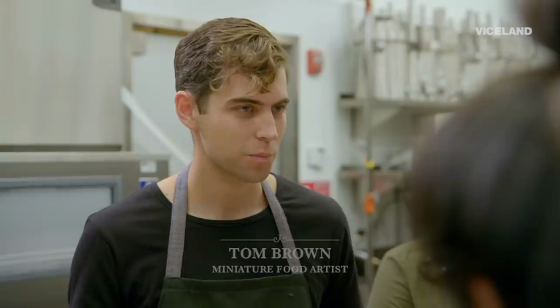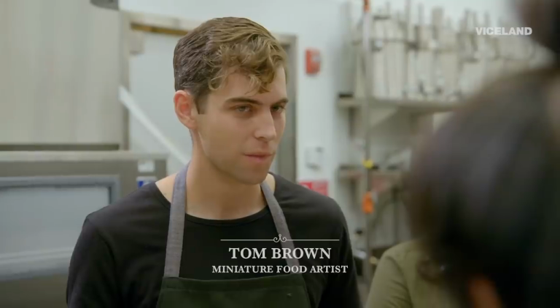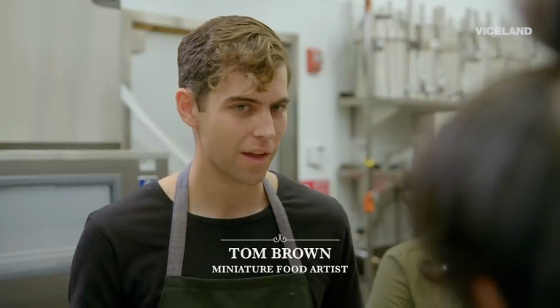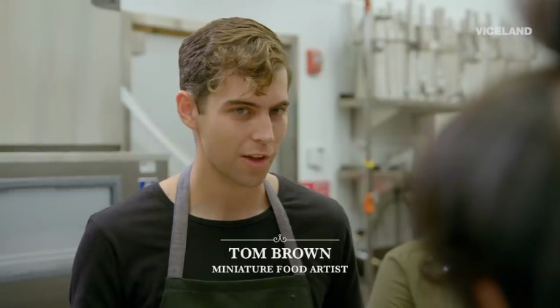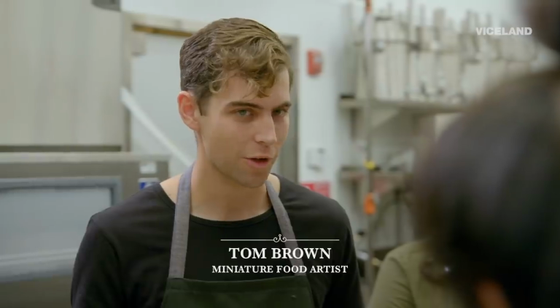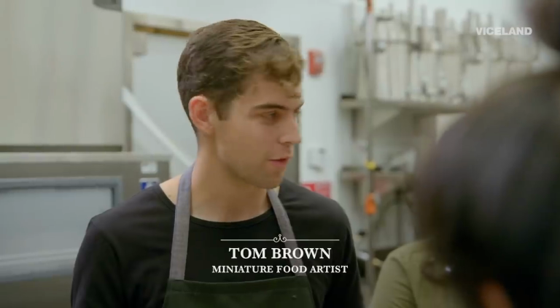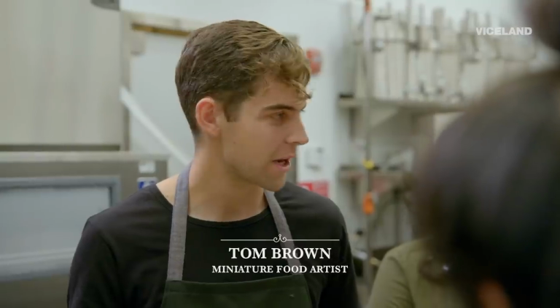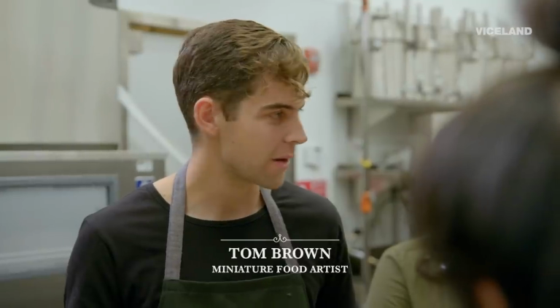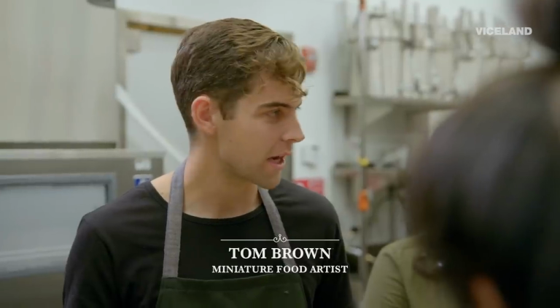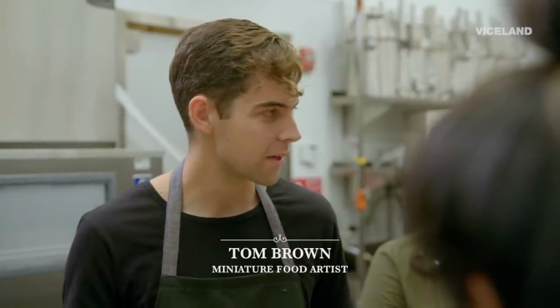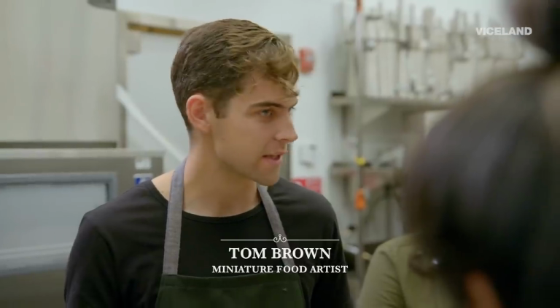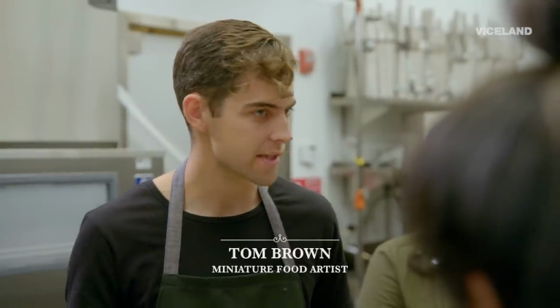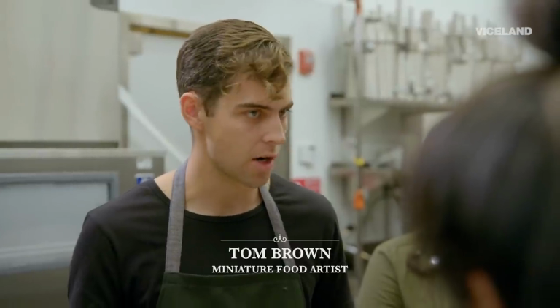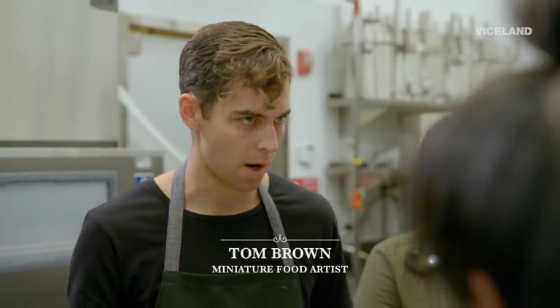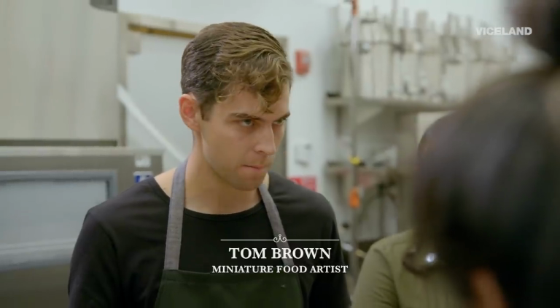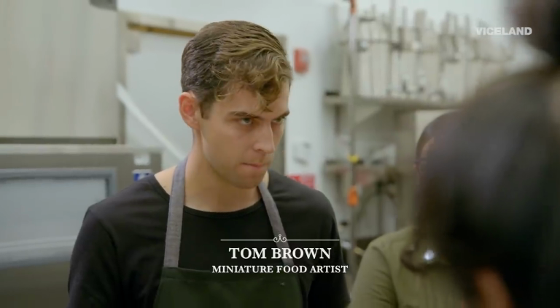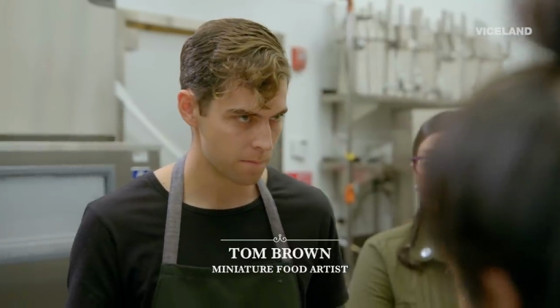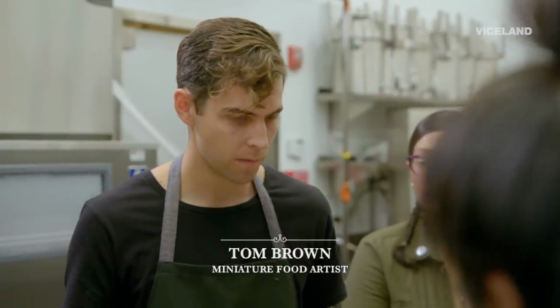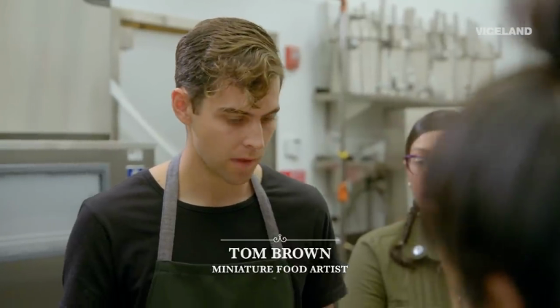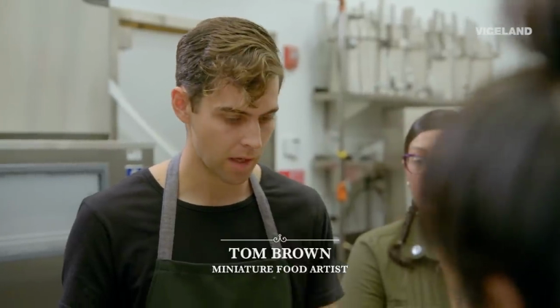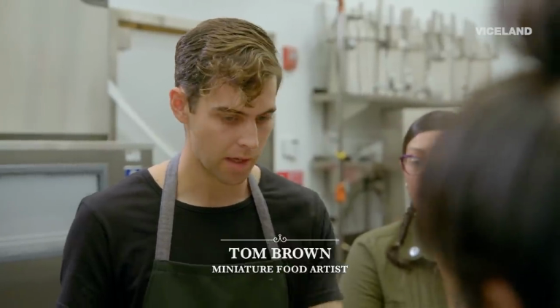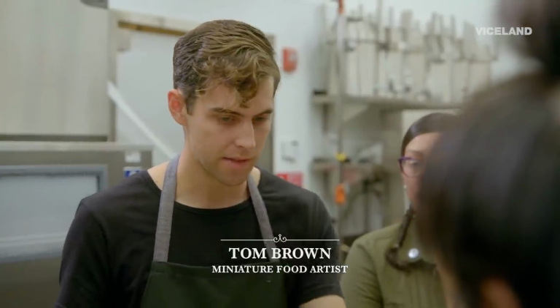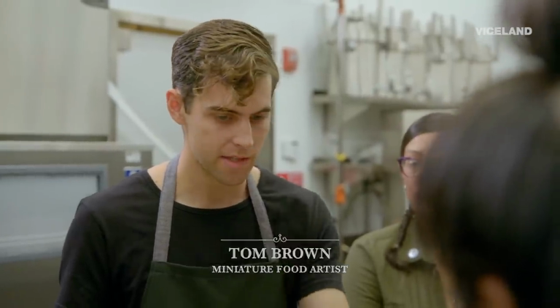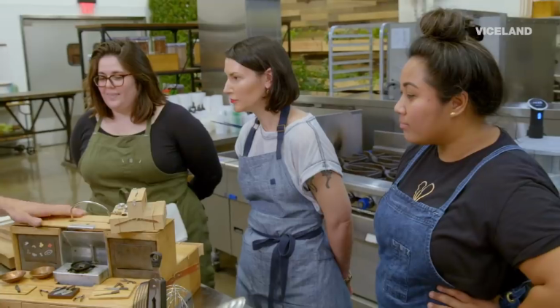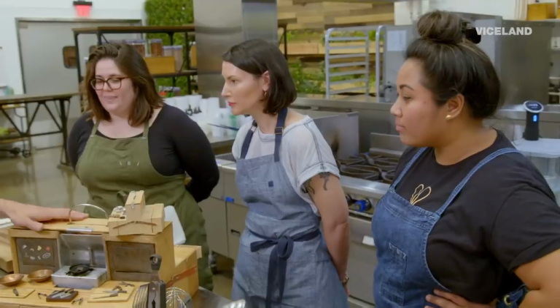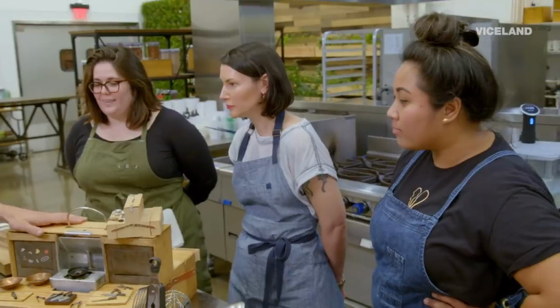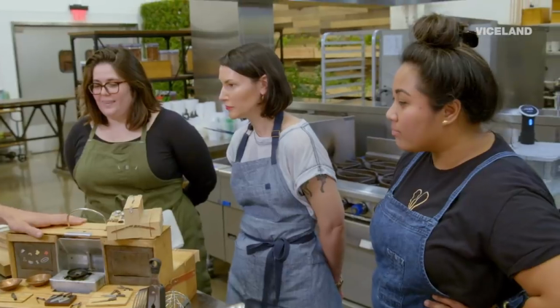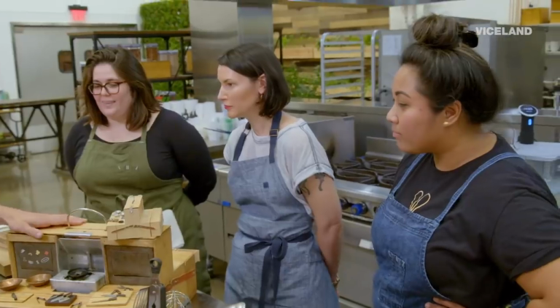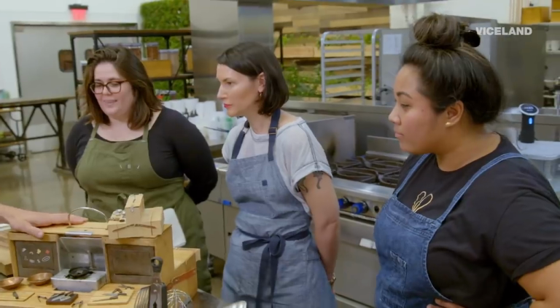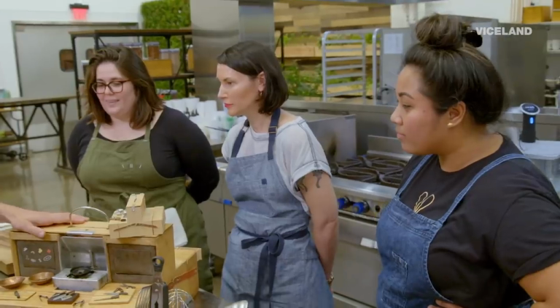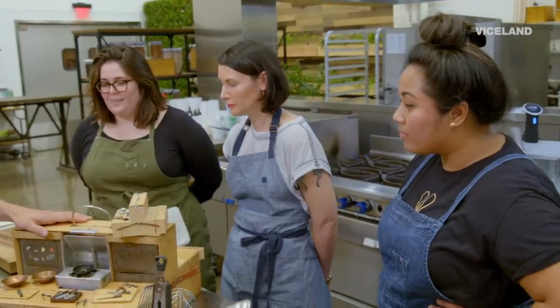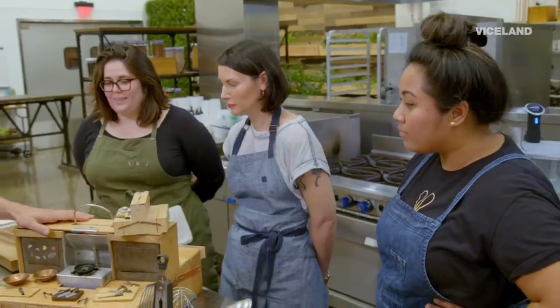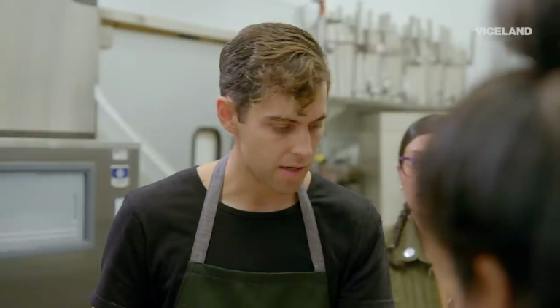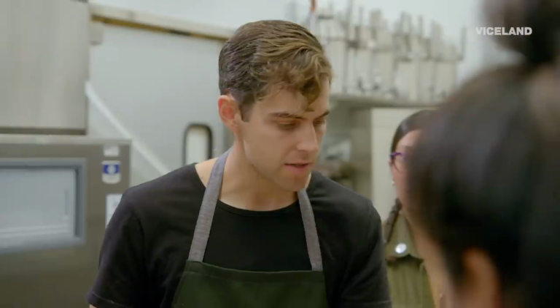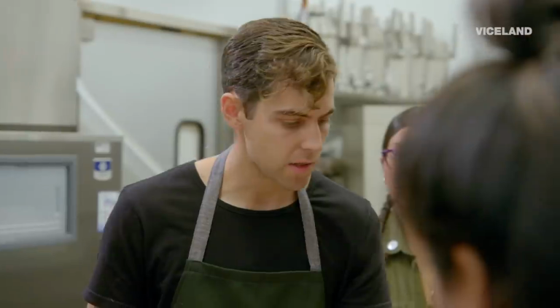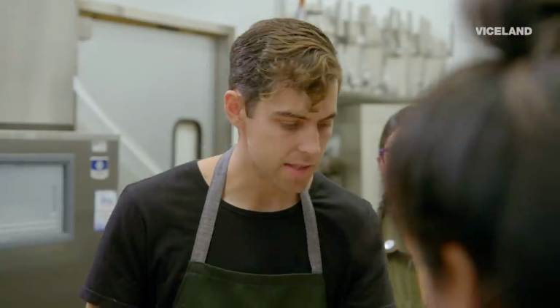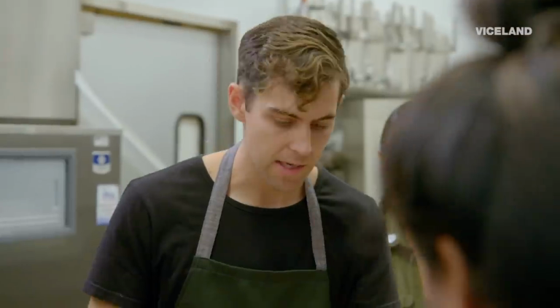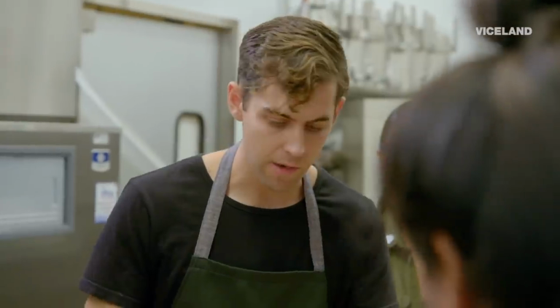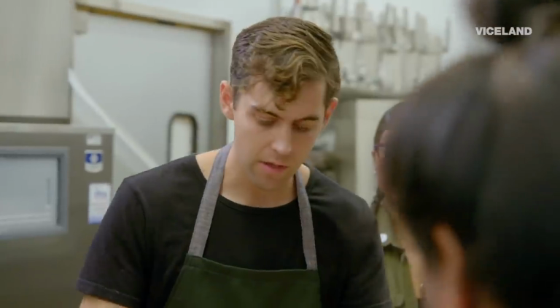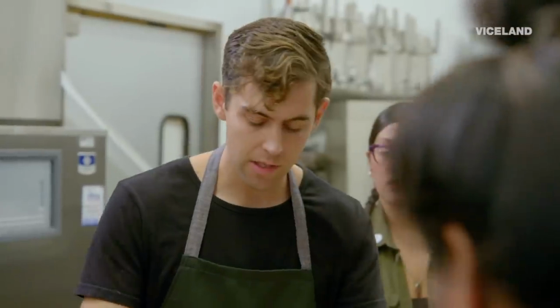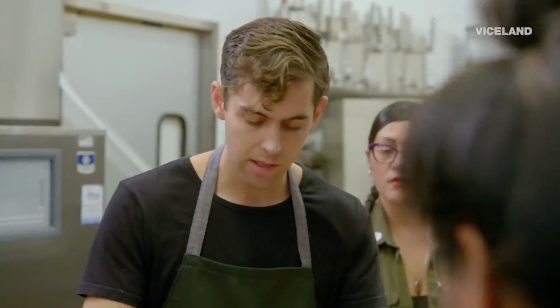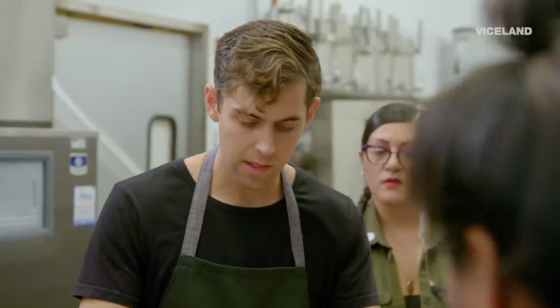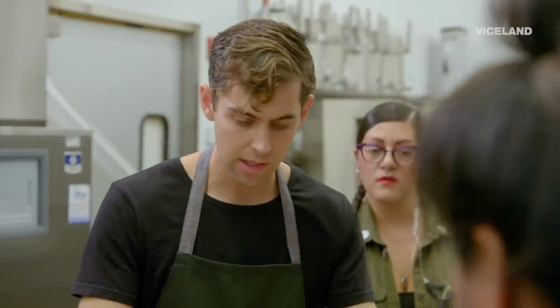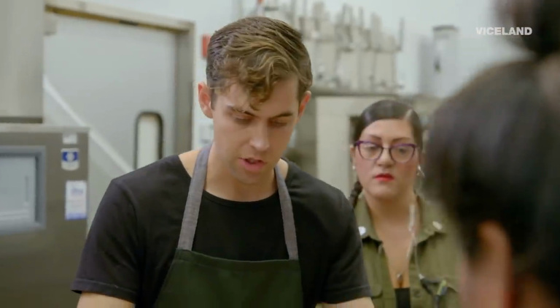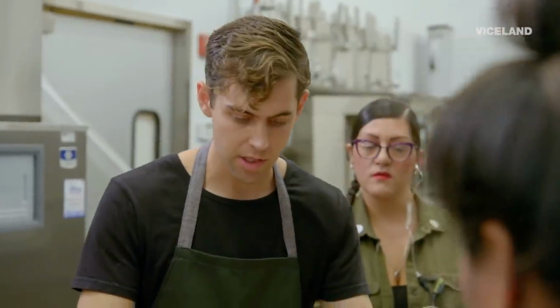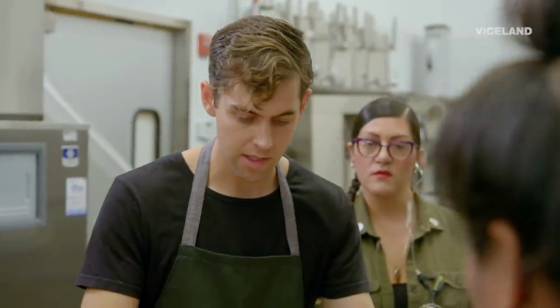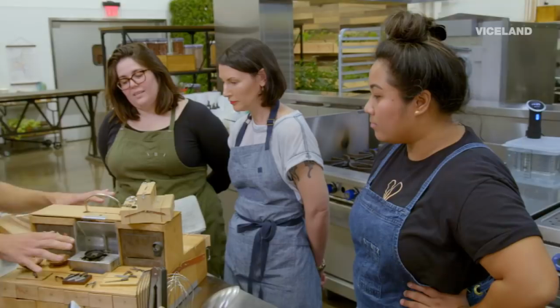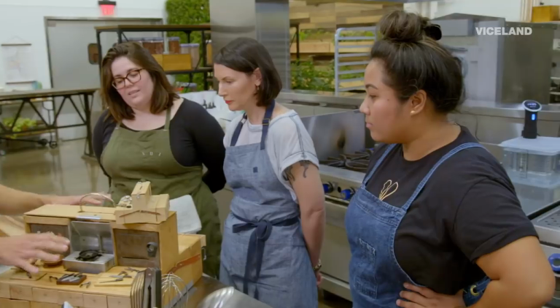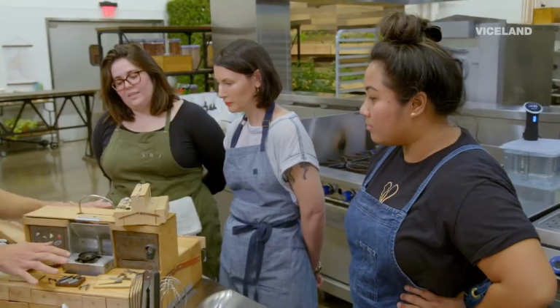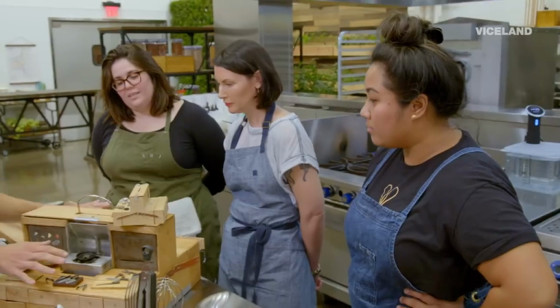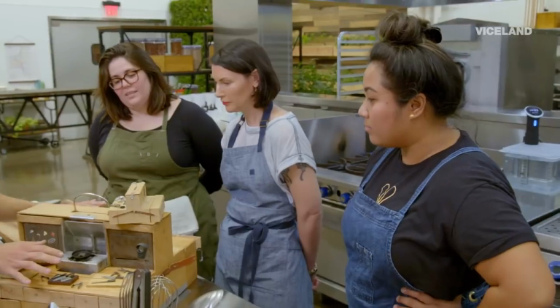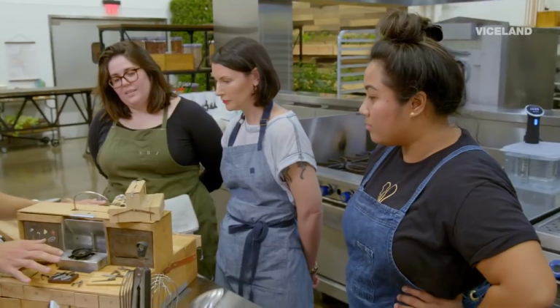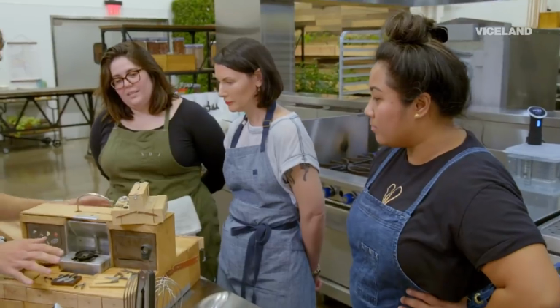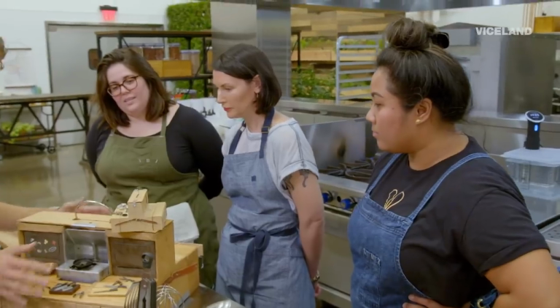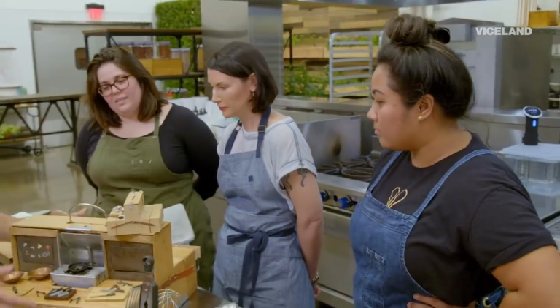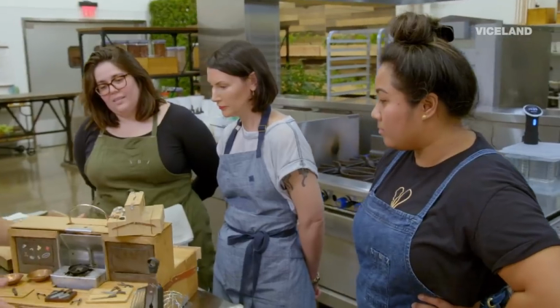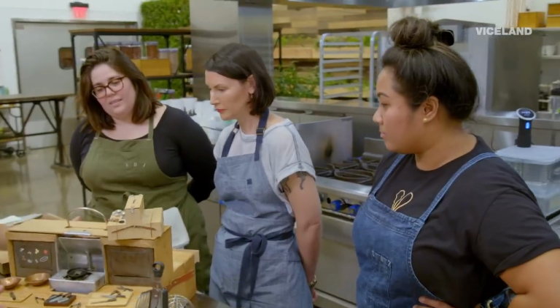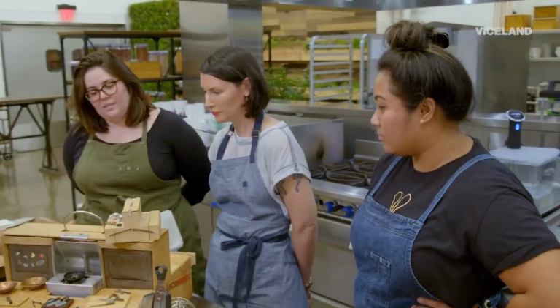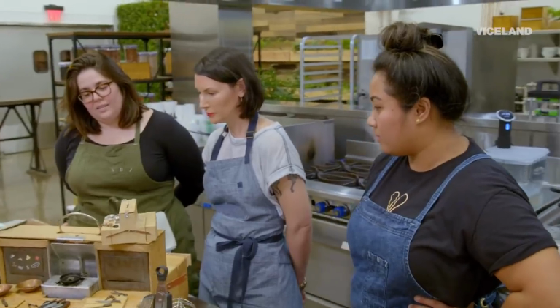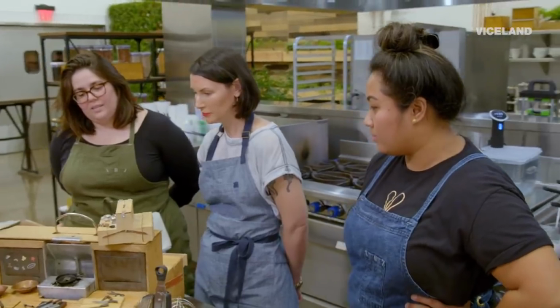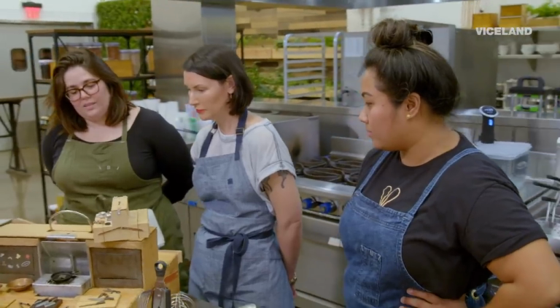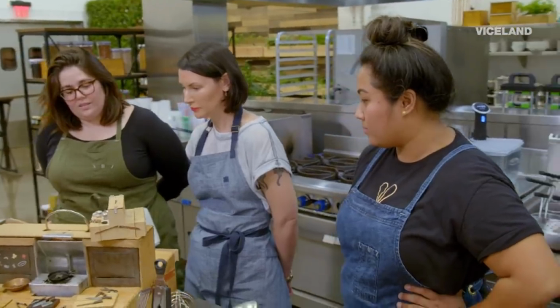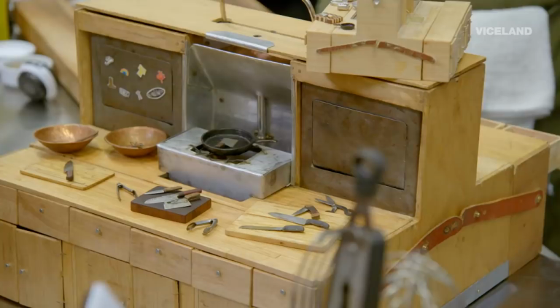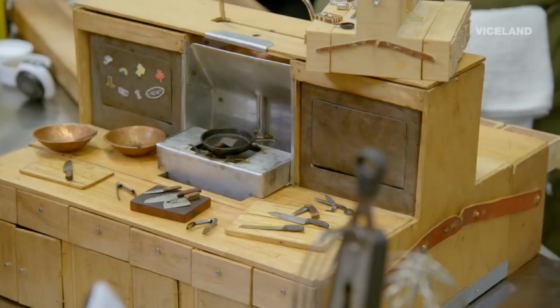Hello everybody, my name is Tom and this is my miniature kitchen. Everything in the kitchen is handmade by myself and everything's fully functional.